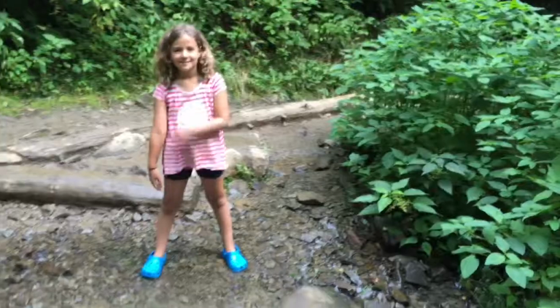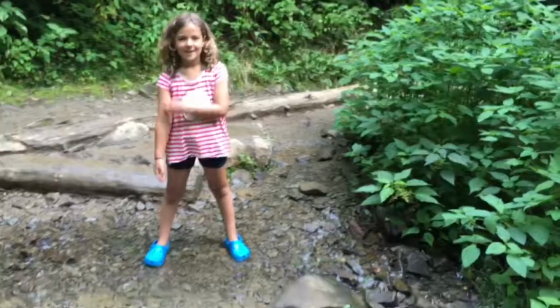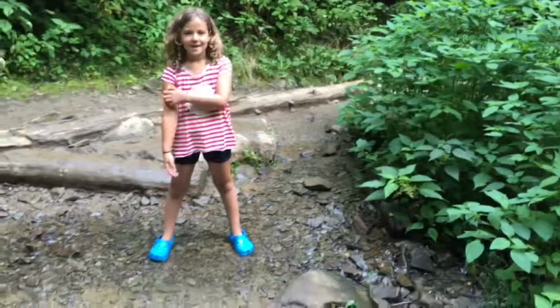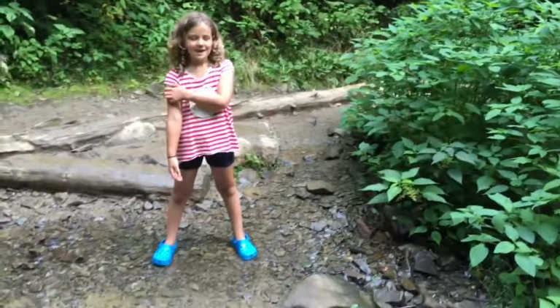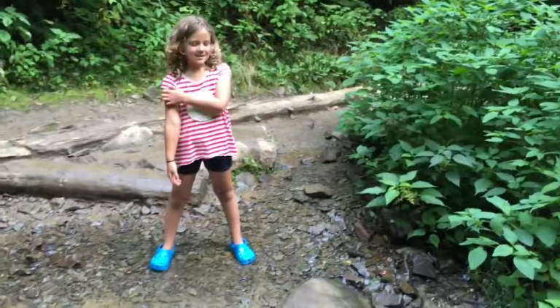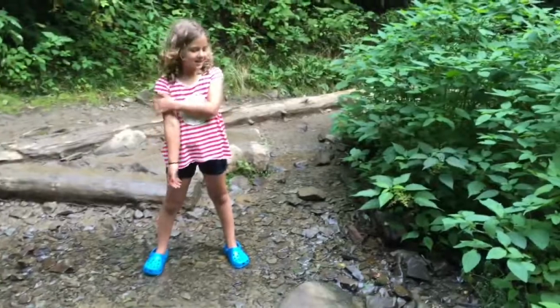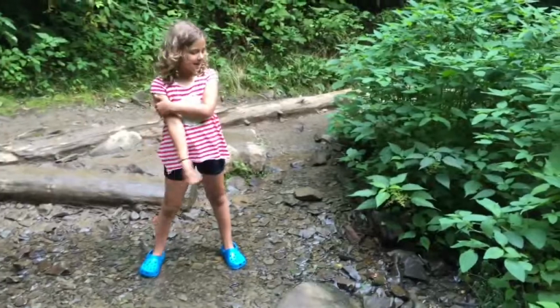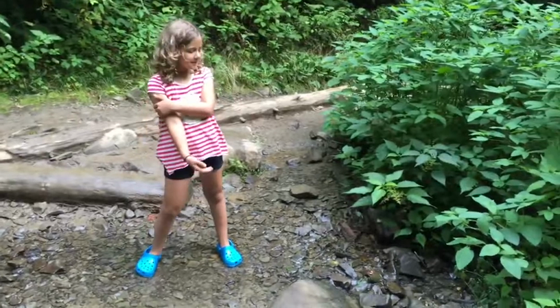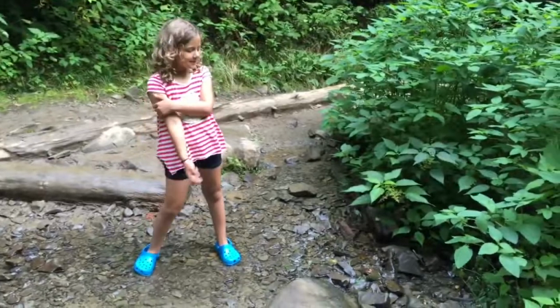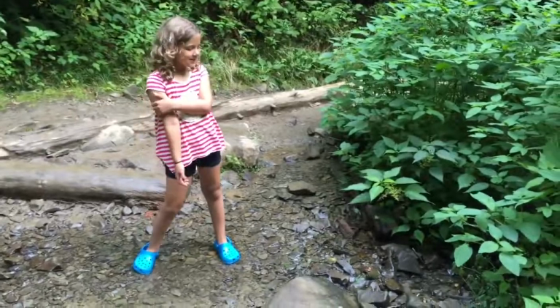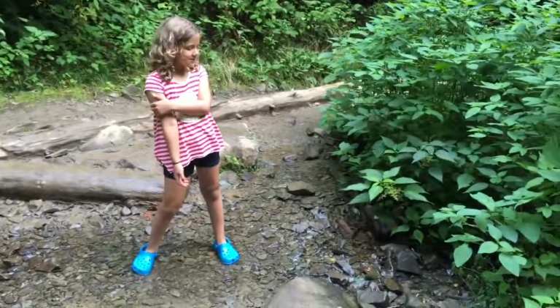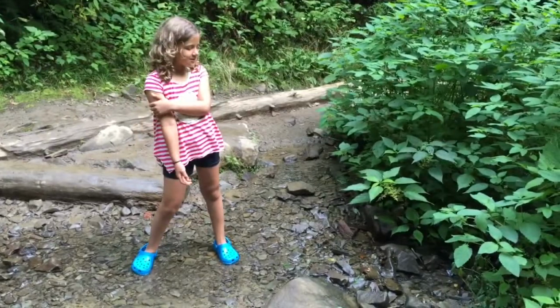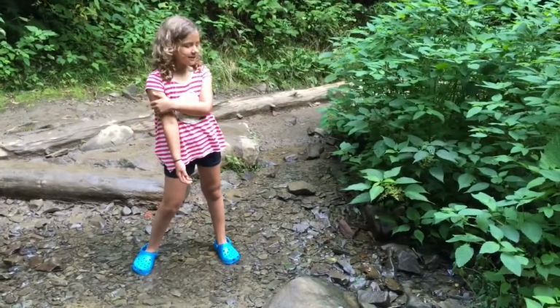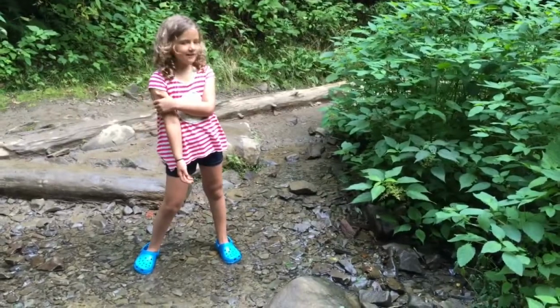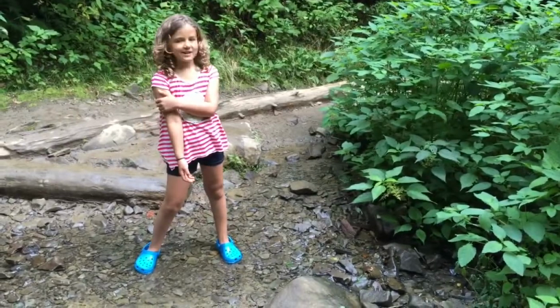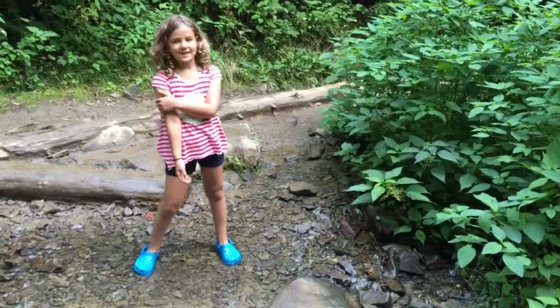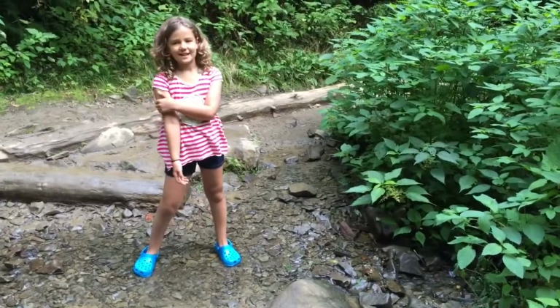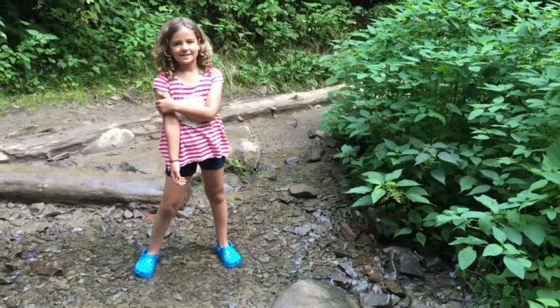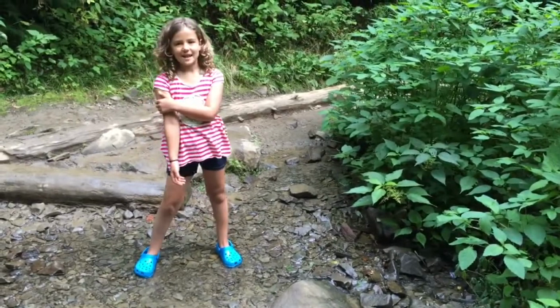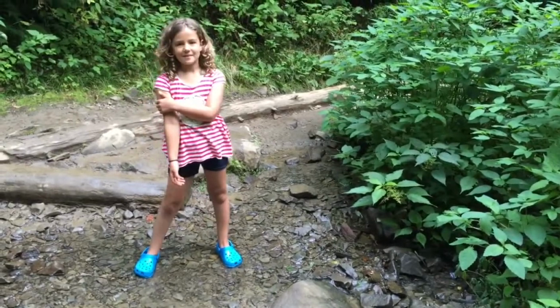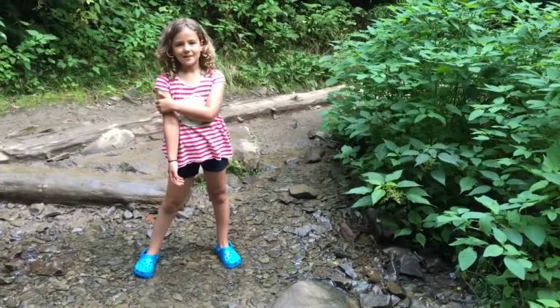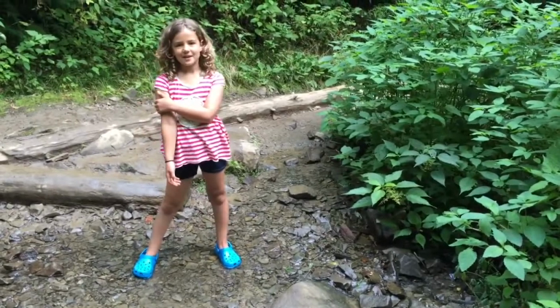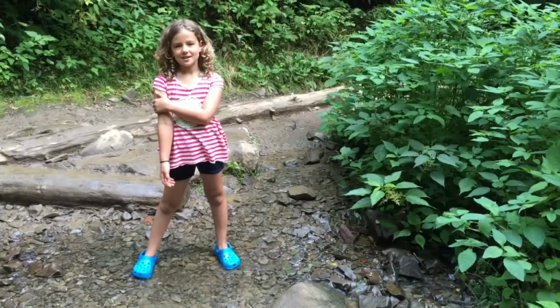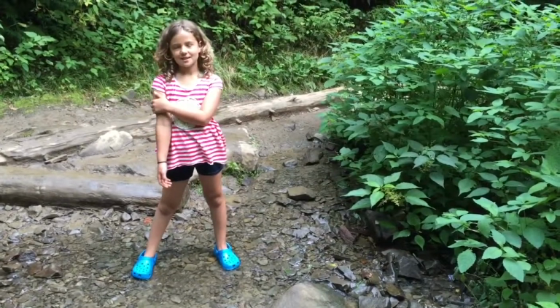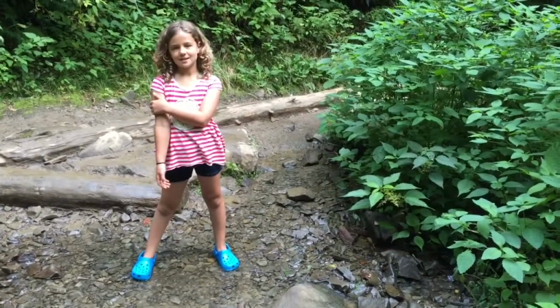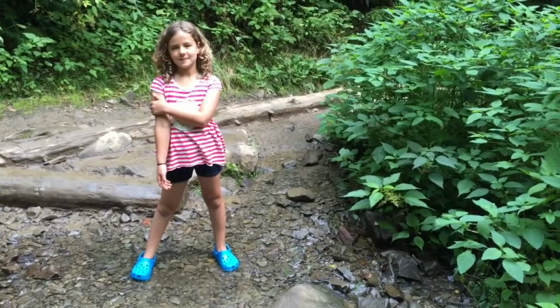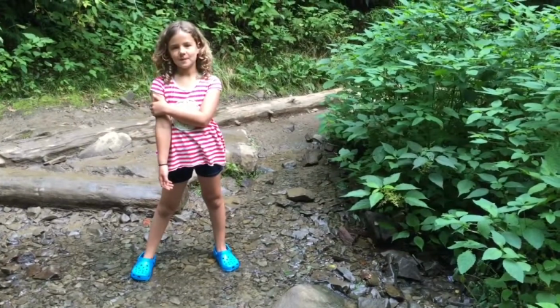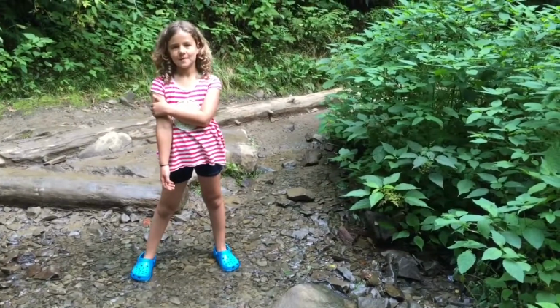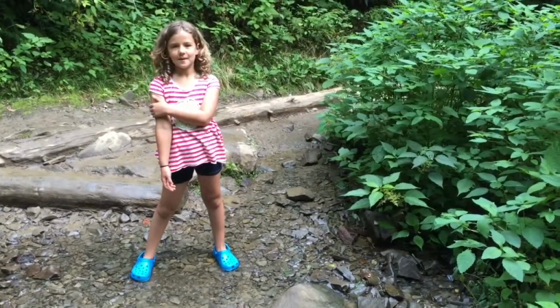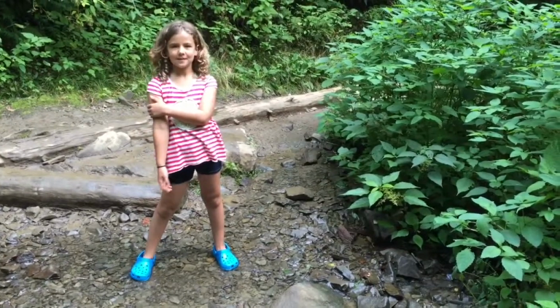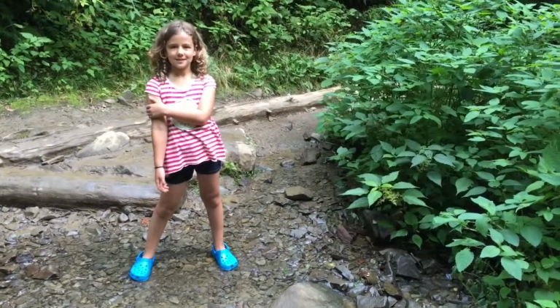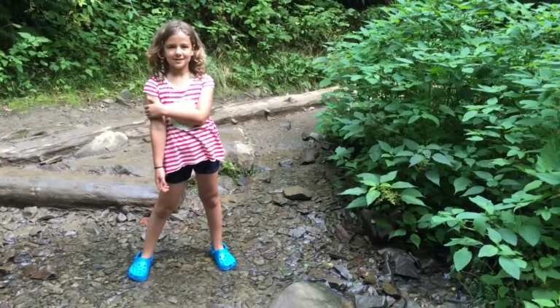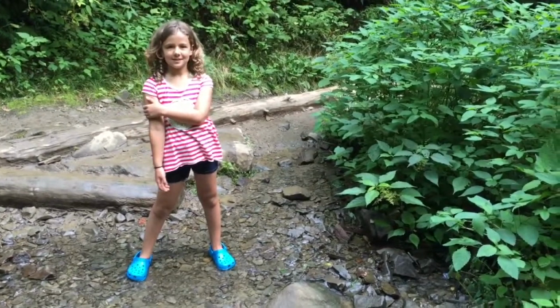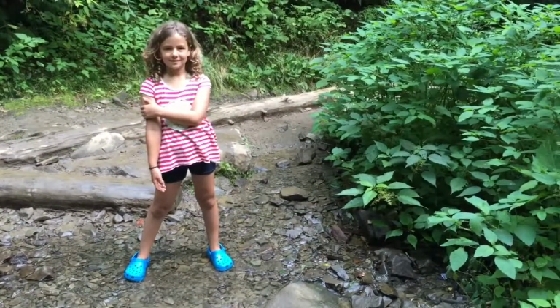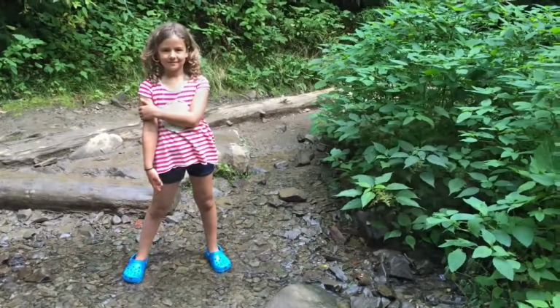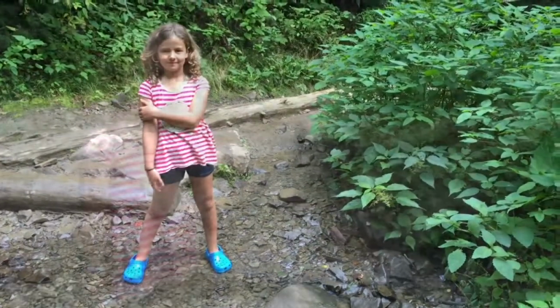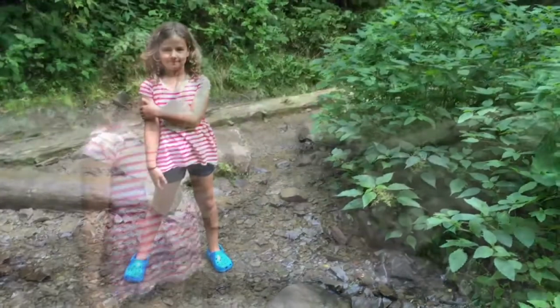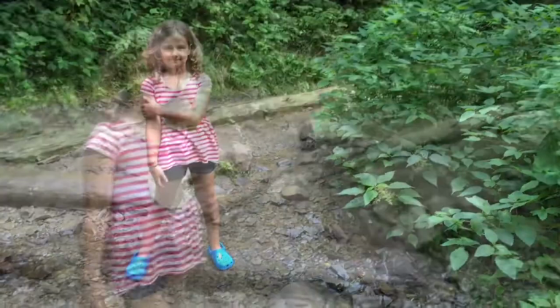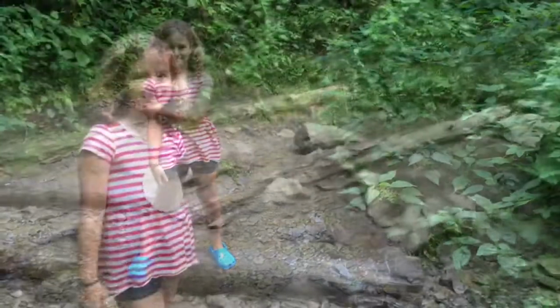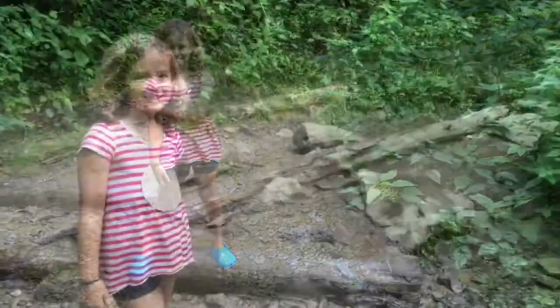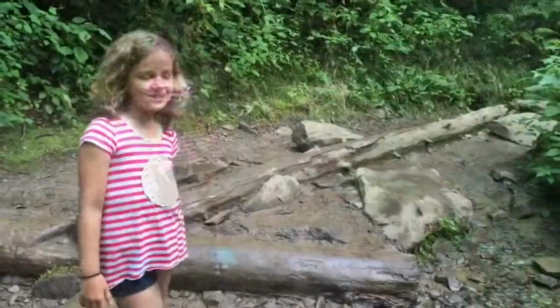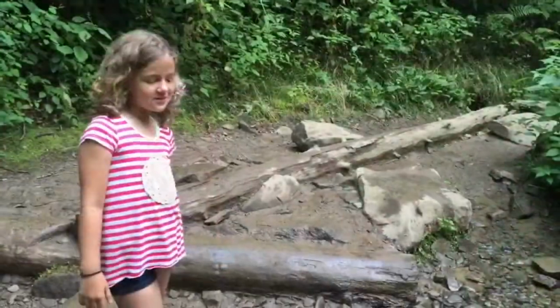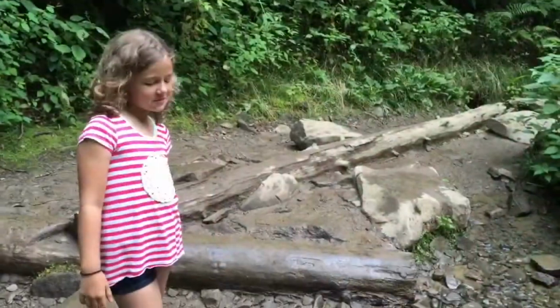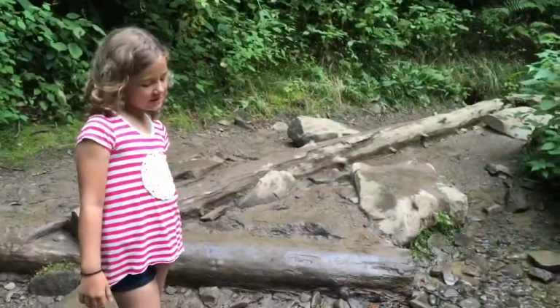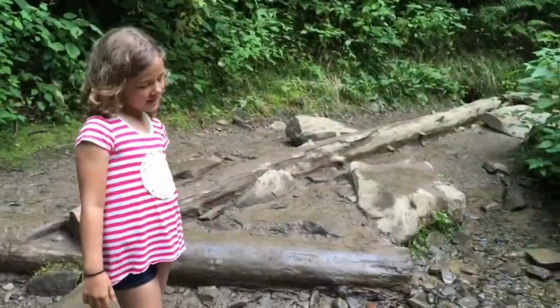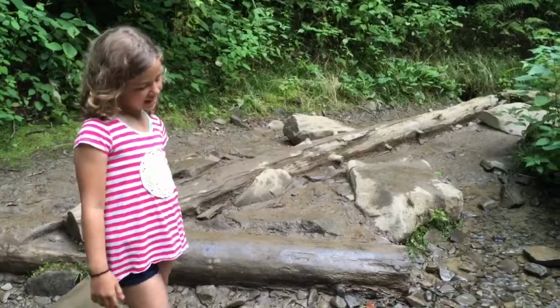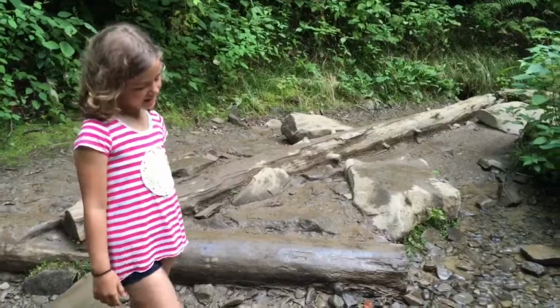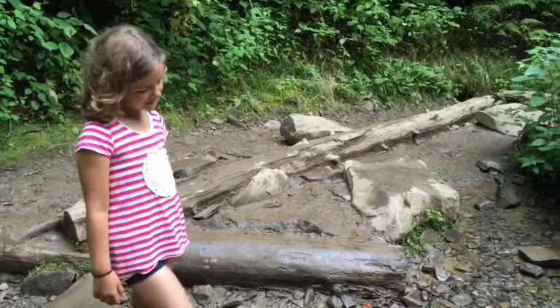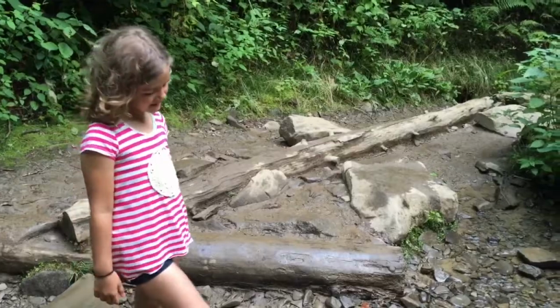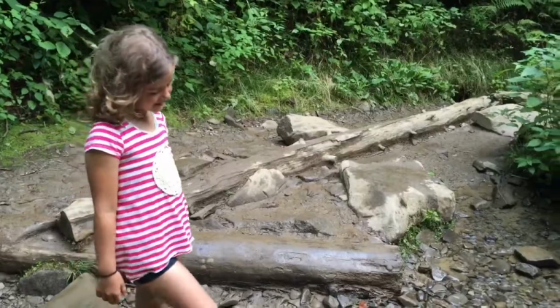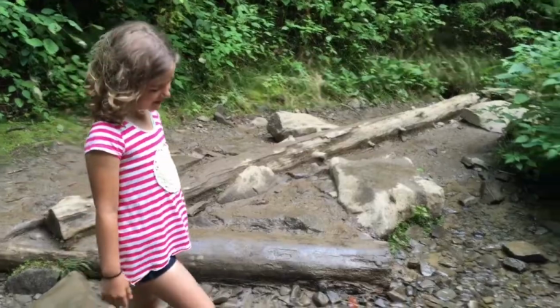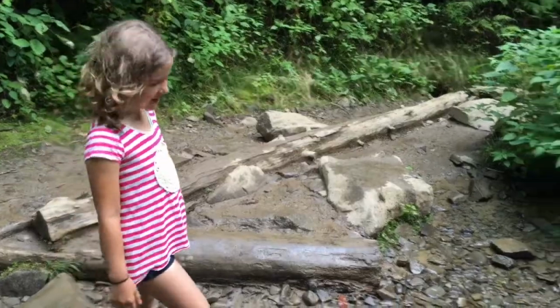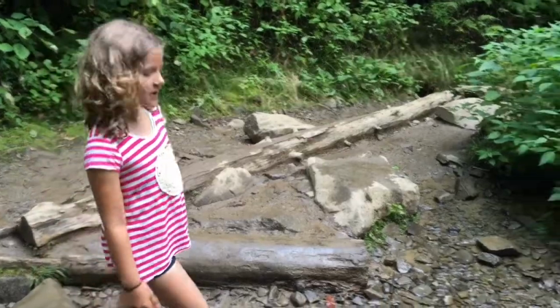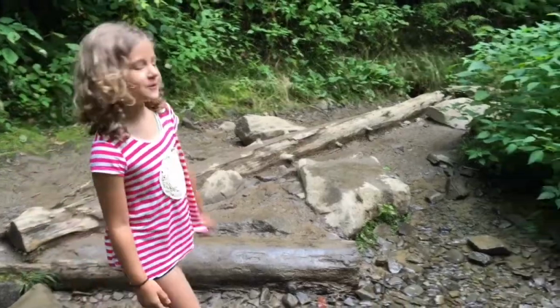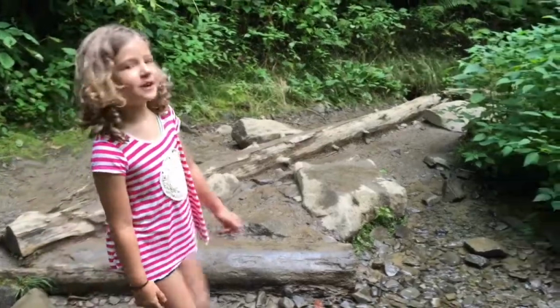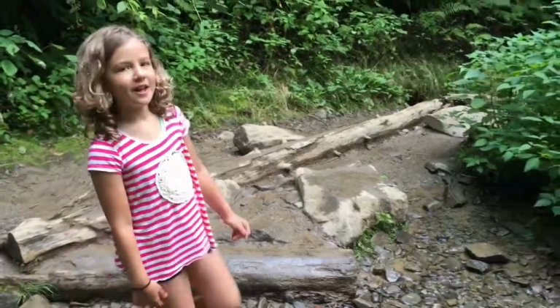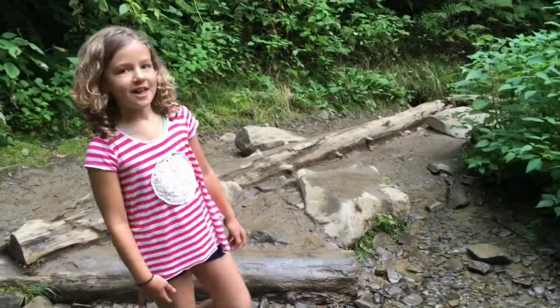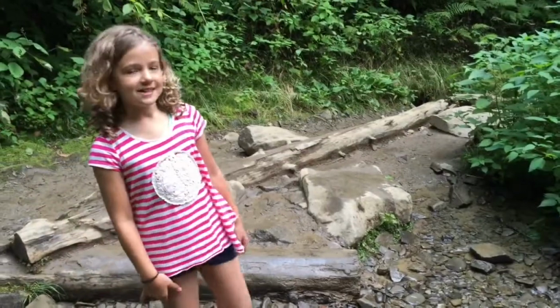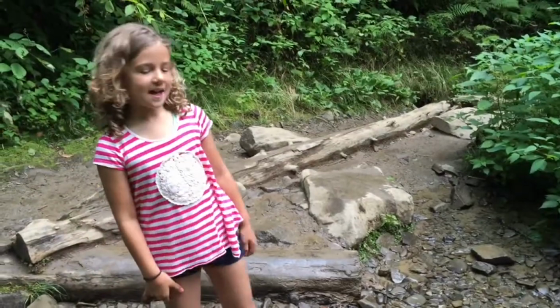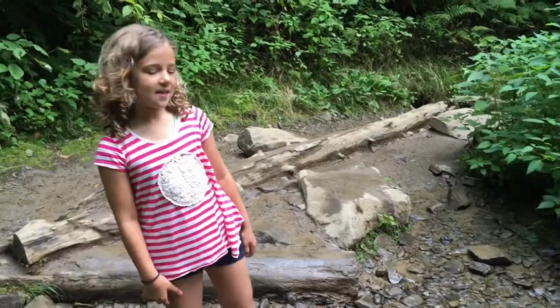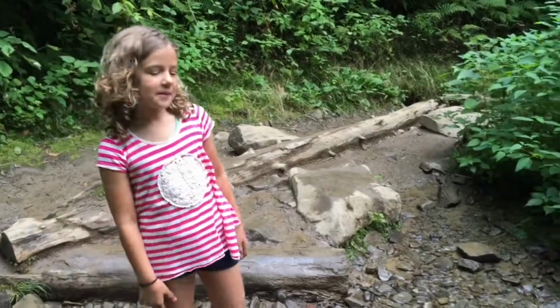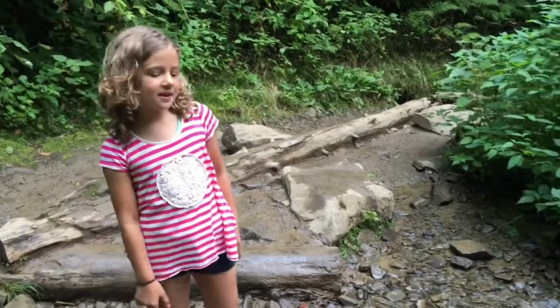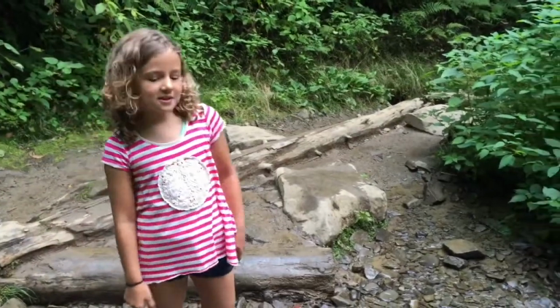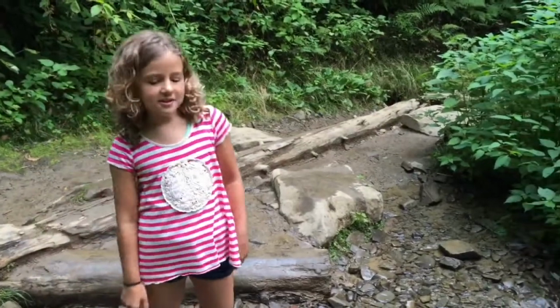Today I'm going to teach you how to find salamanders in the Smoky Mountains. I'm going to teach you where the hiding places are for salamanders.